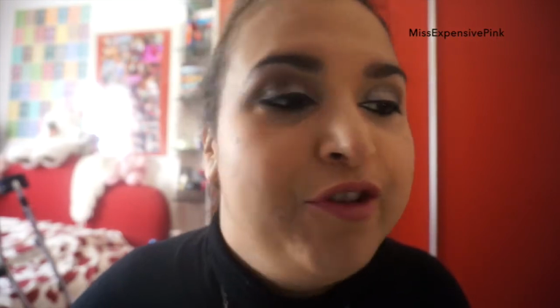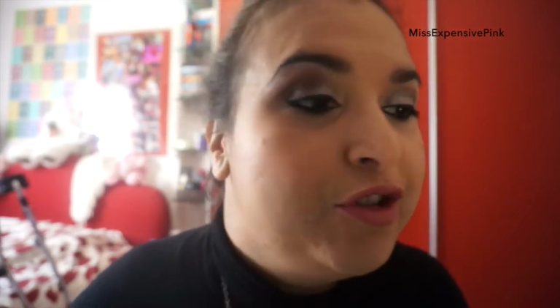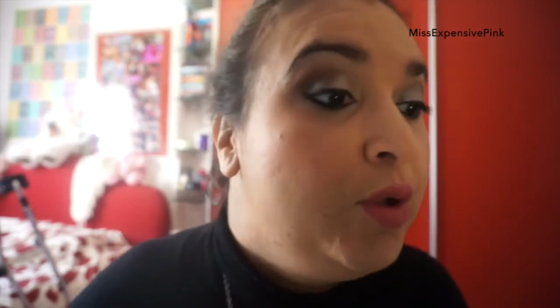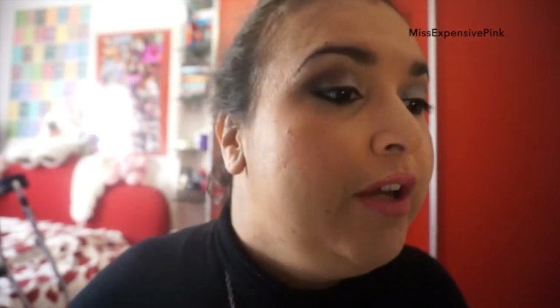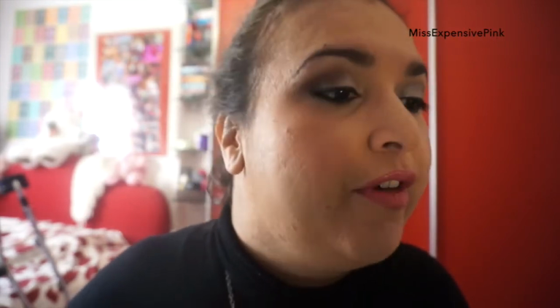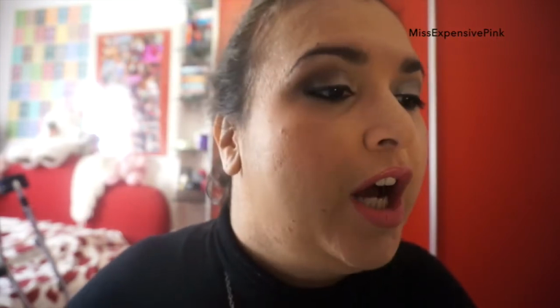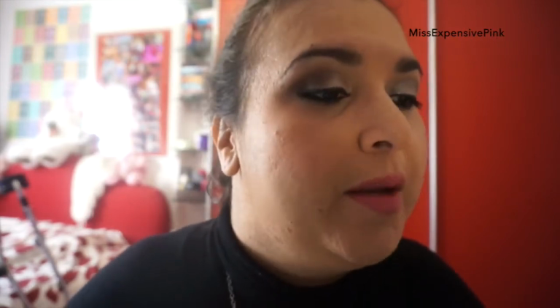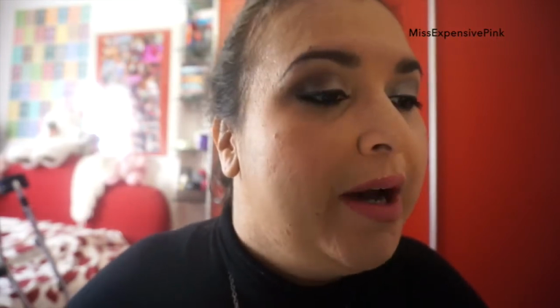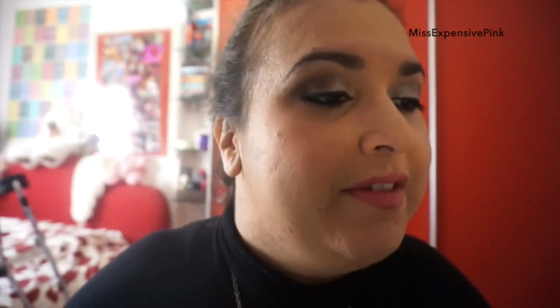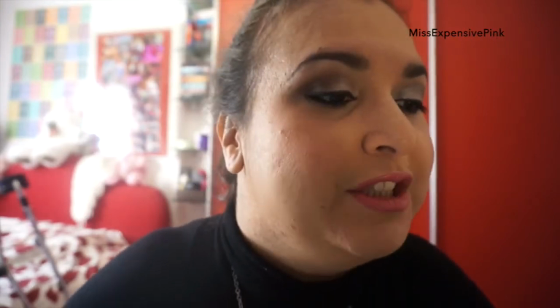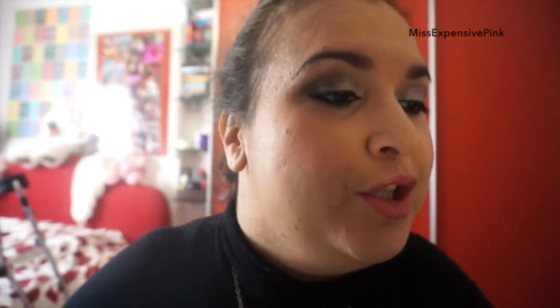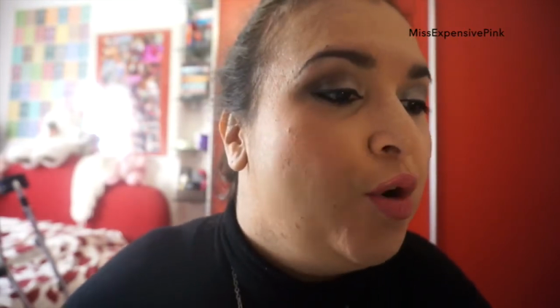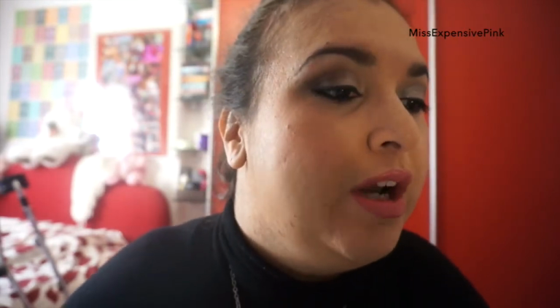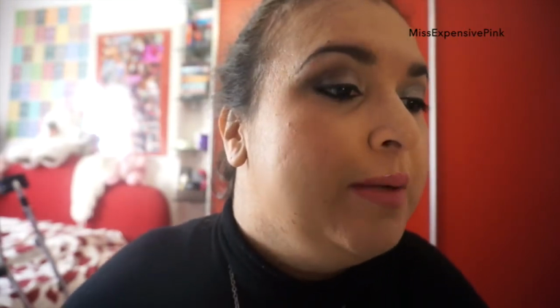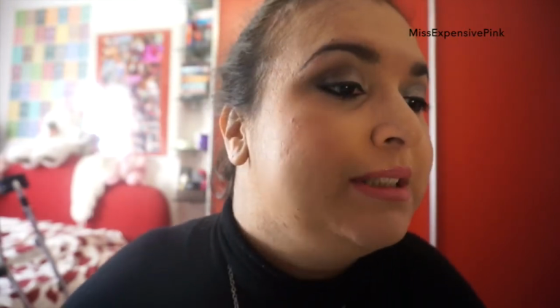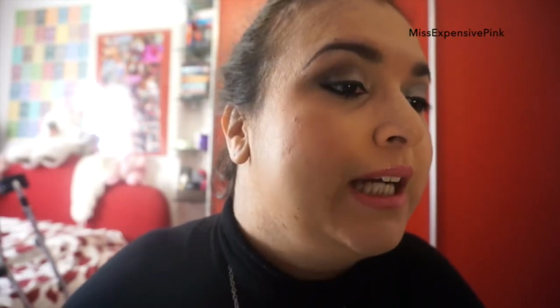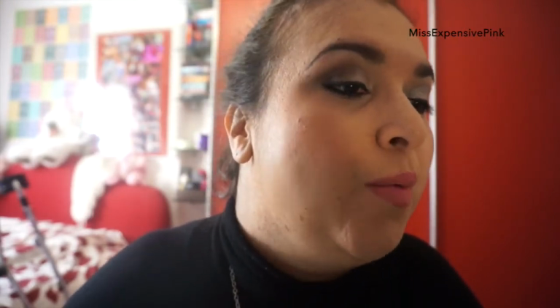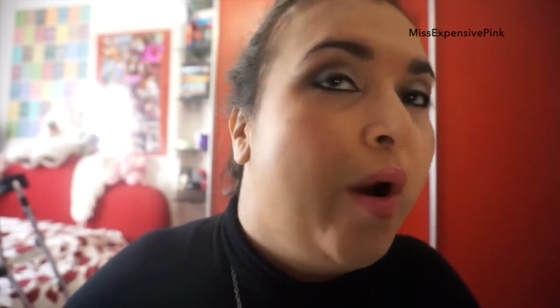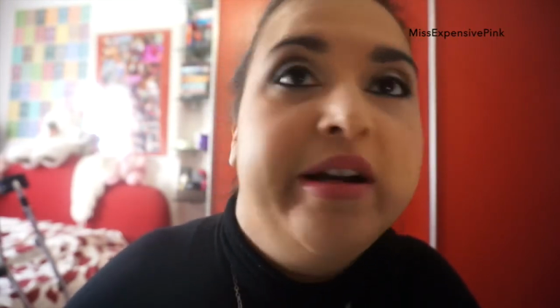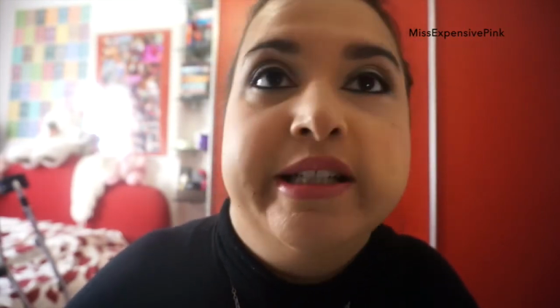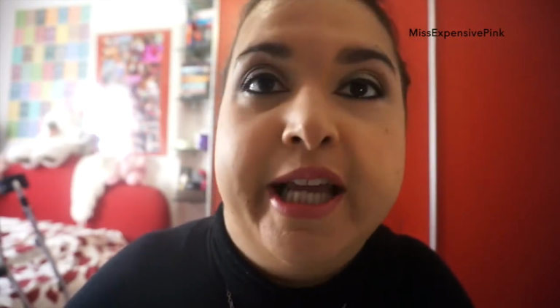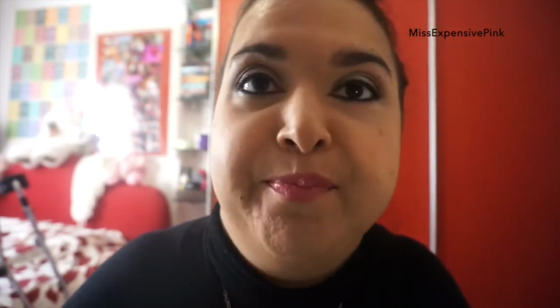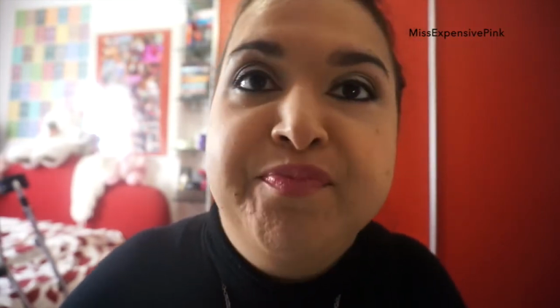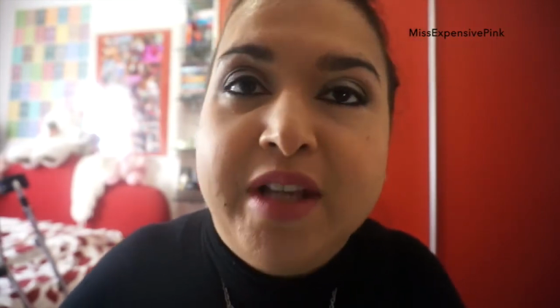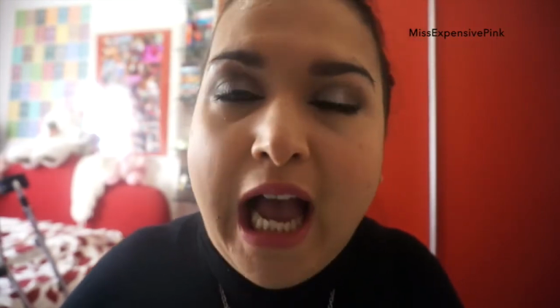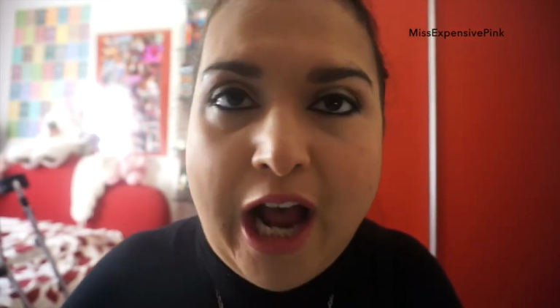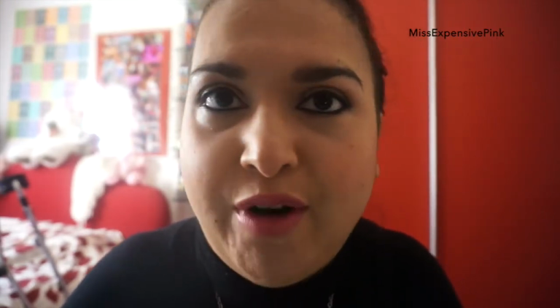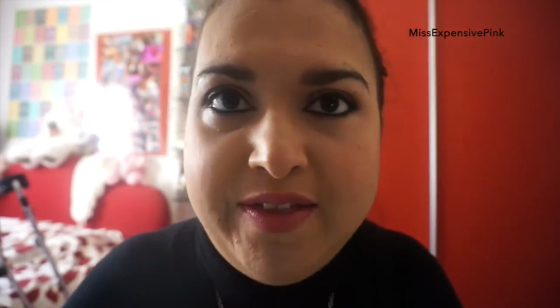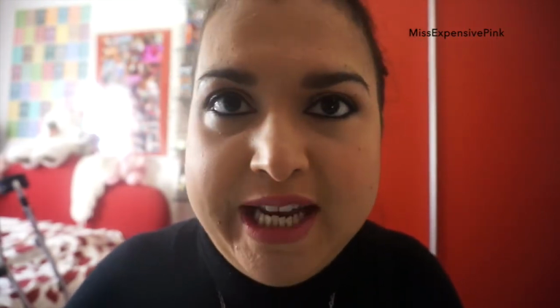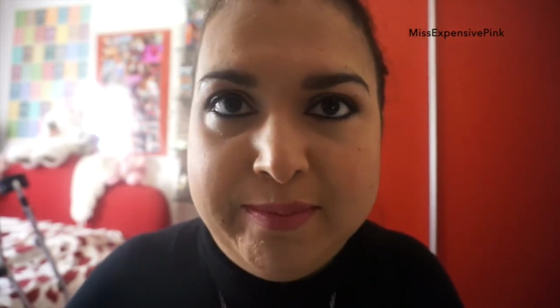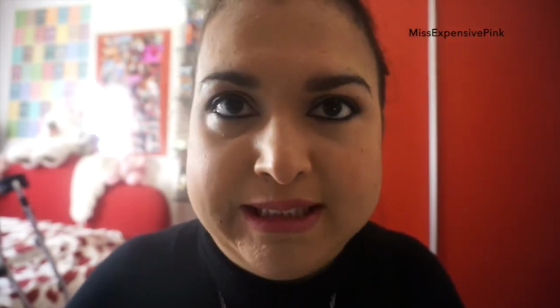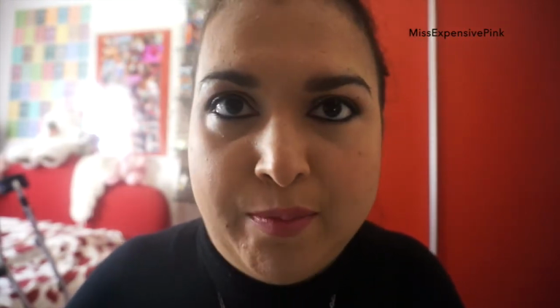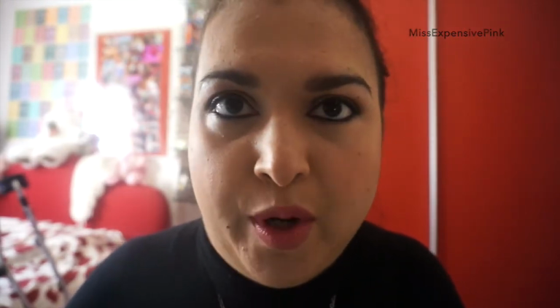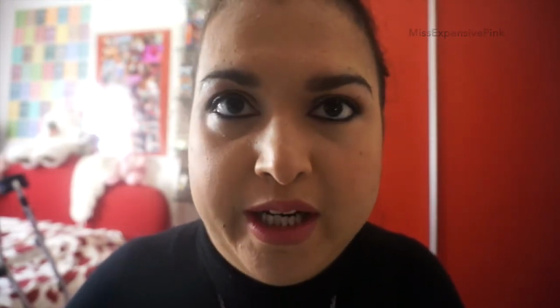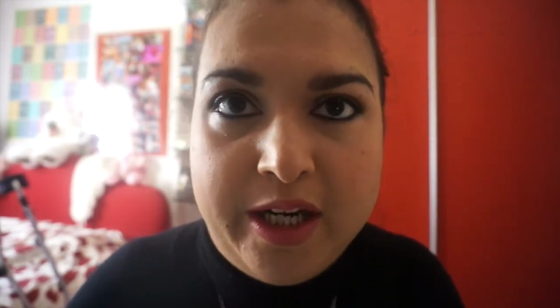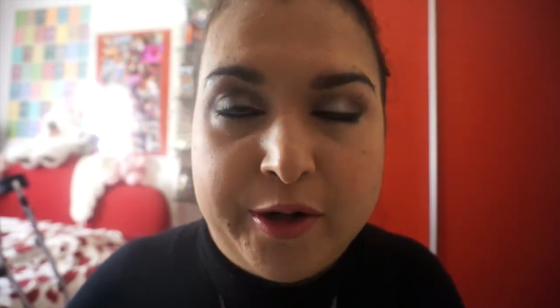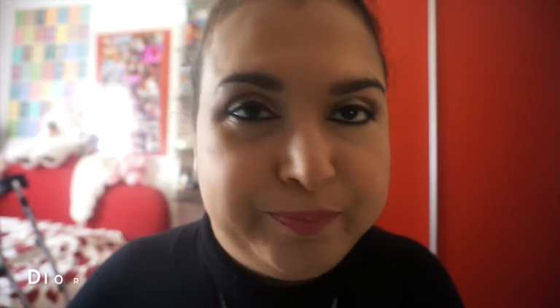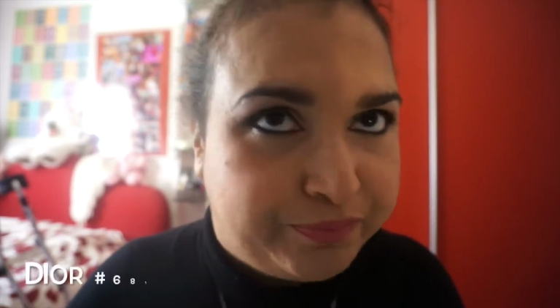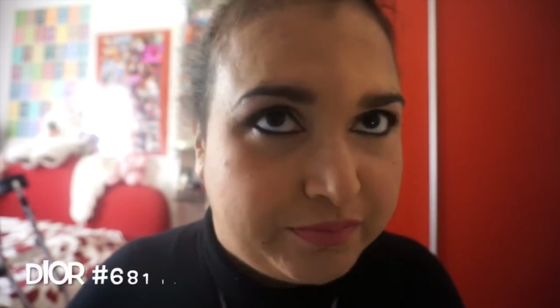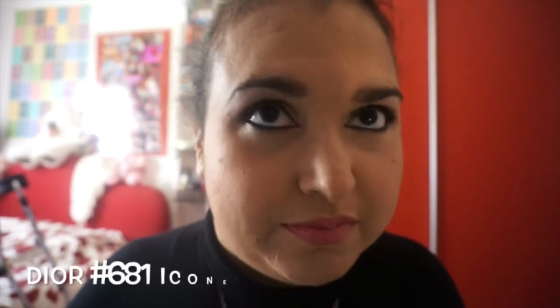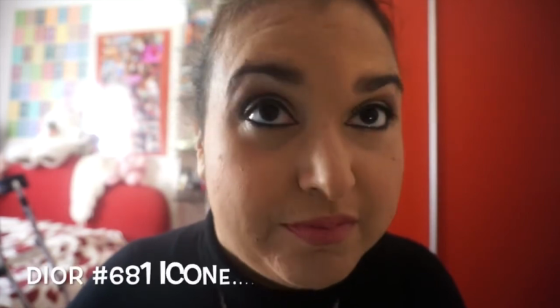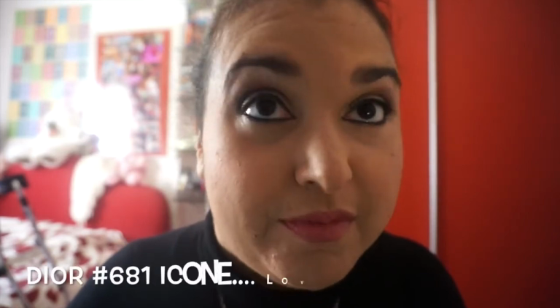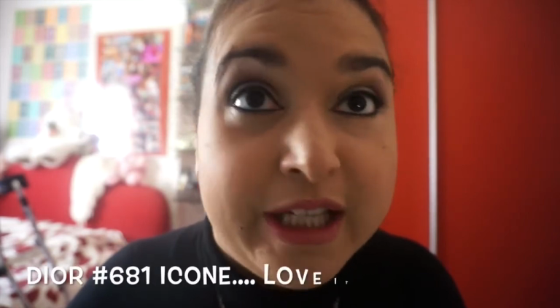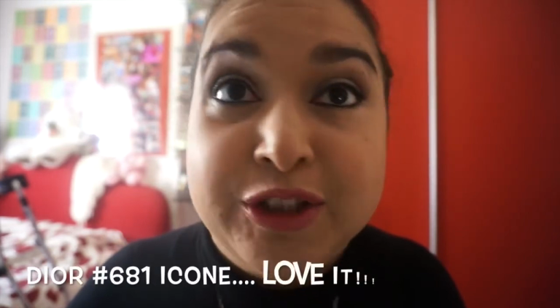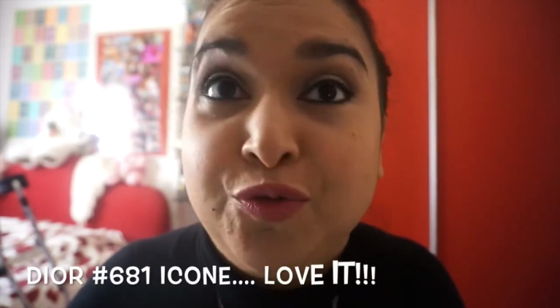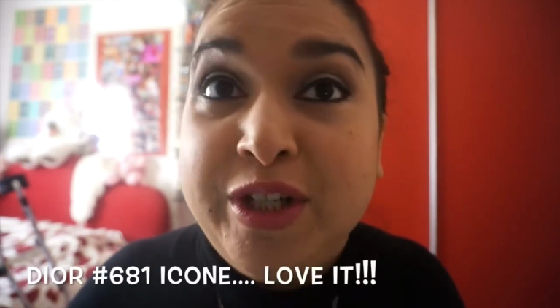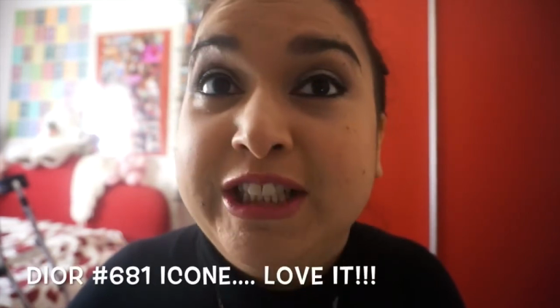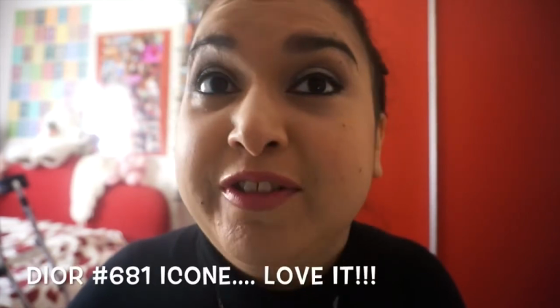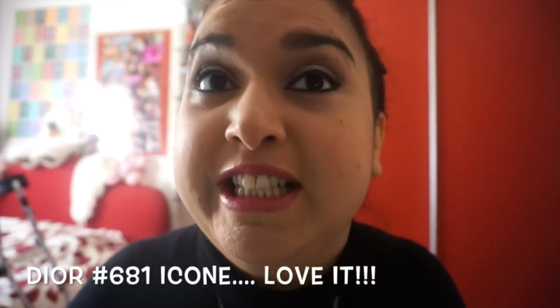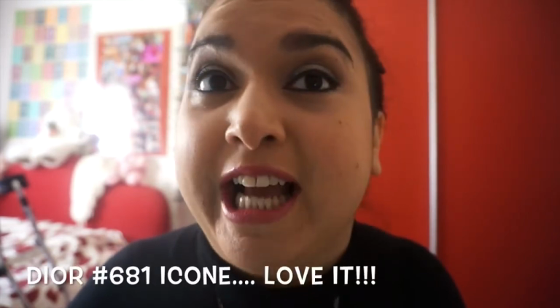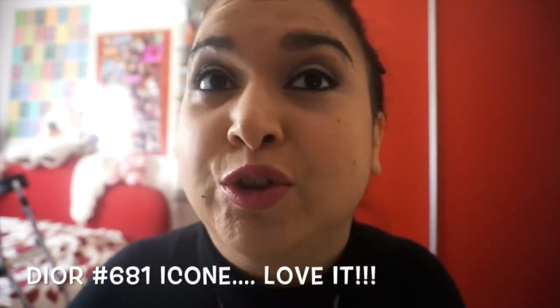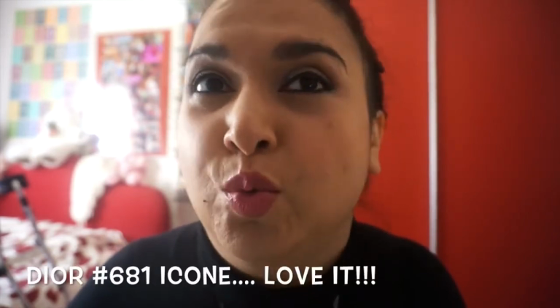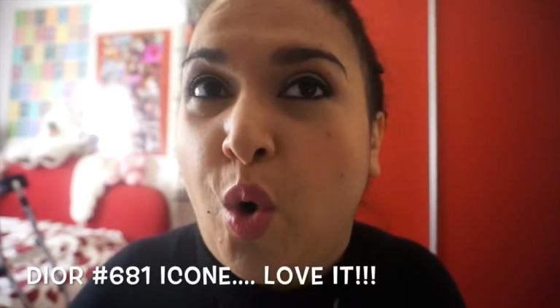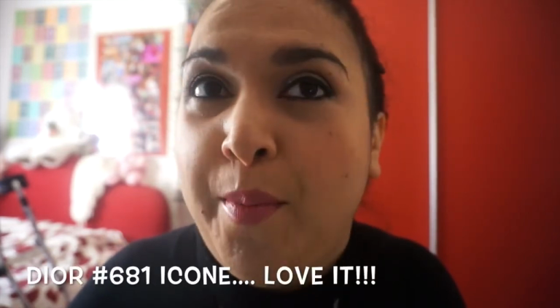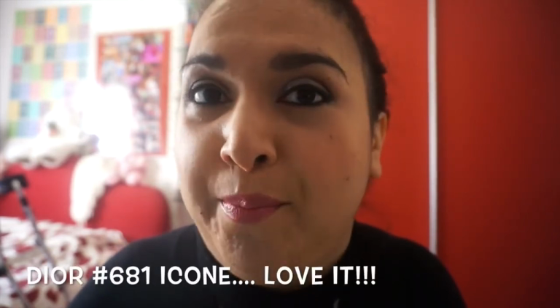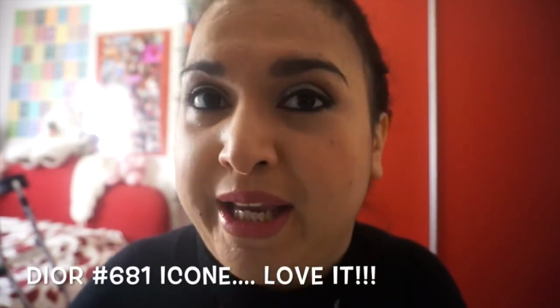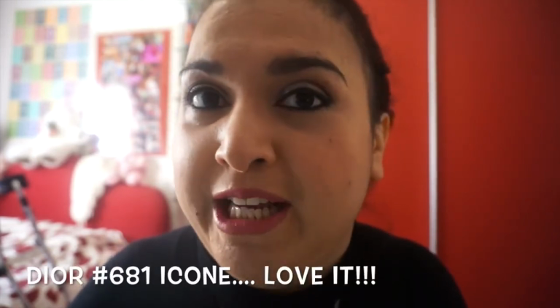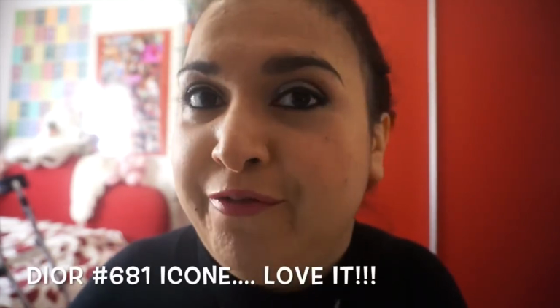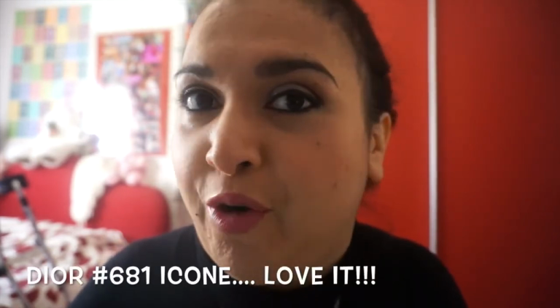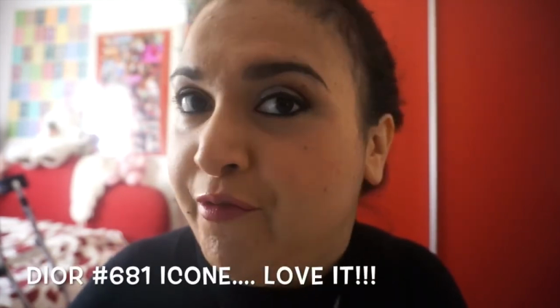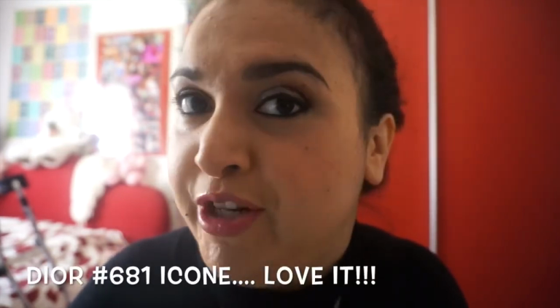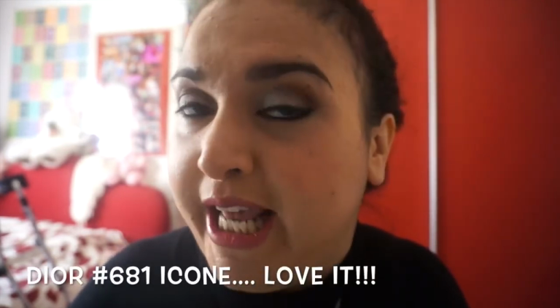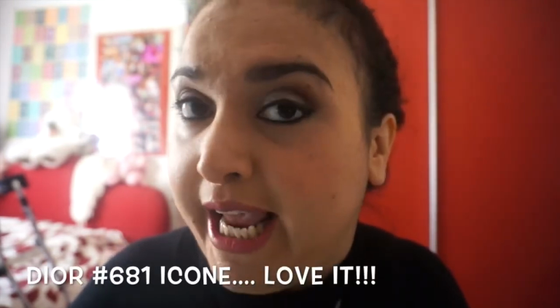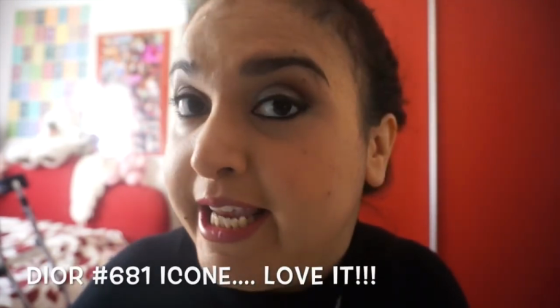I totally forgot about this Dior lipstick I'm wearing today. I'll write the name somewhere here. It's a really nice warm pink for every day.